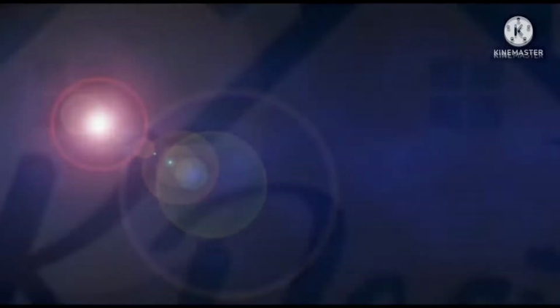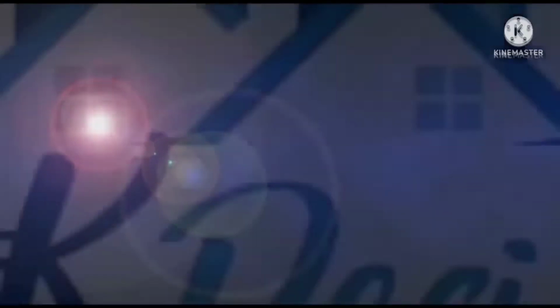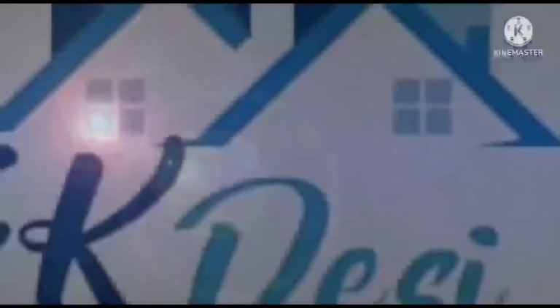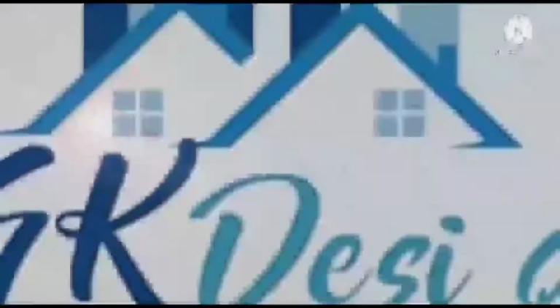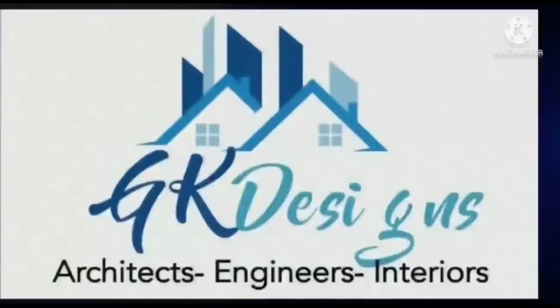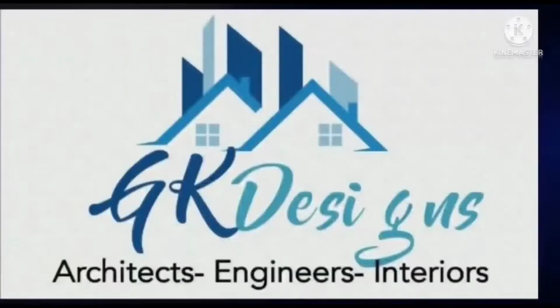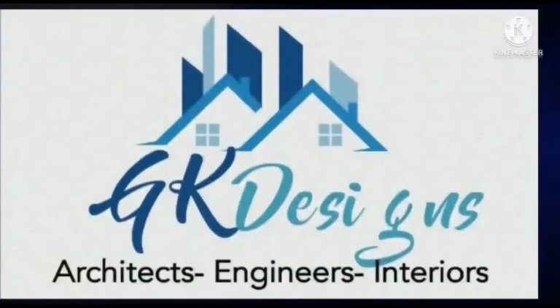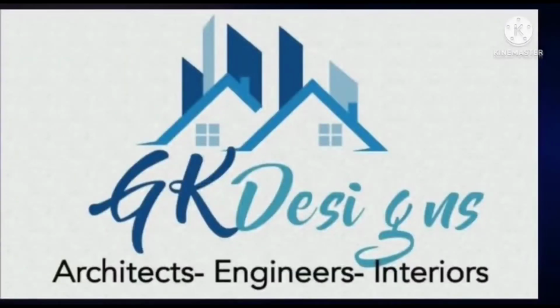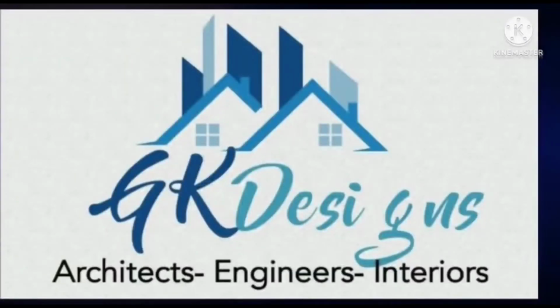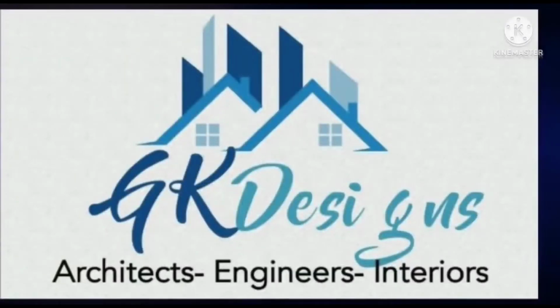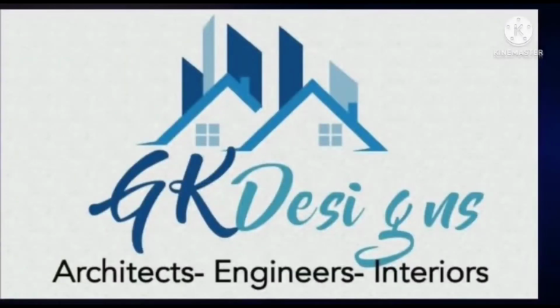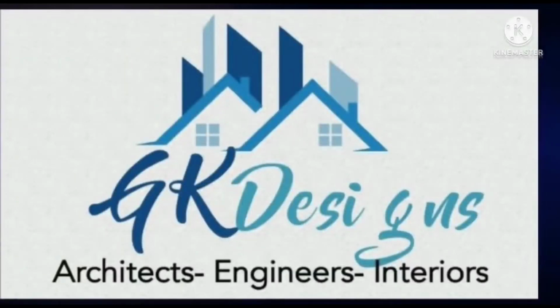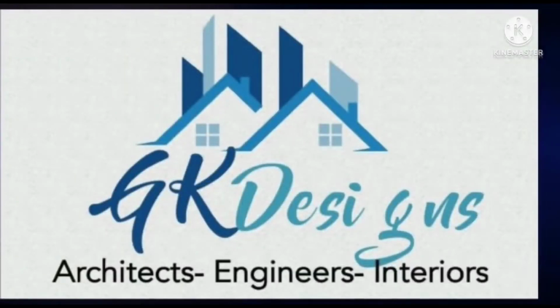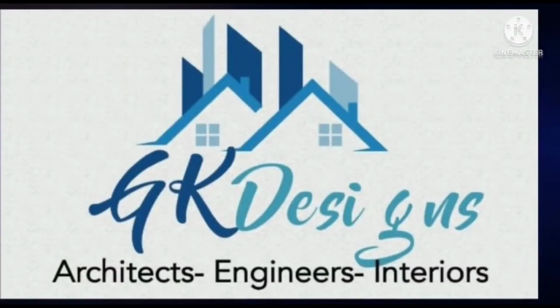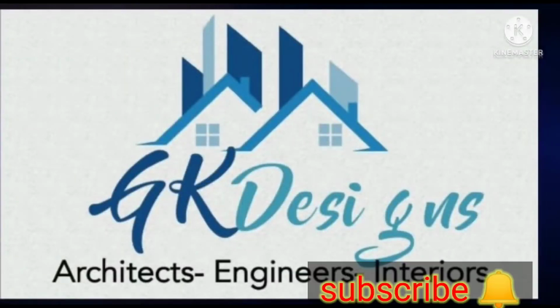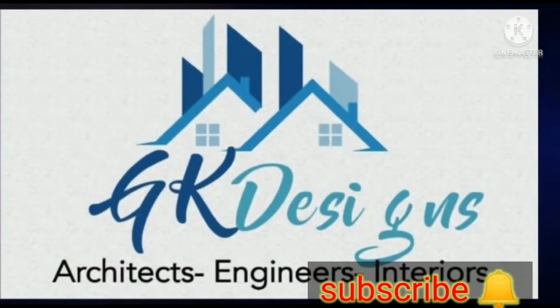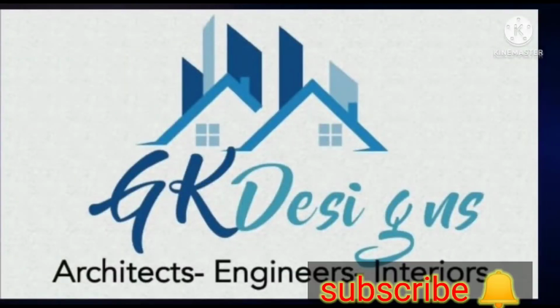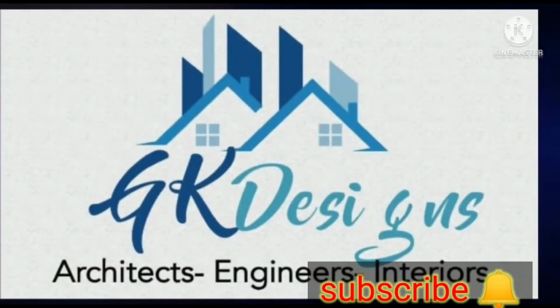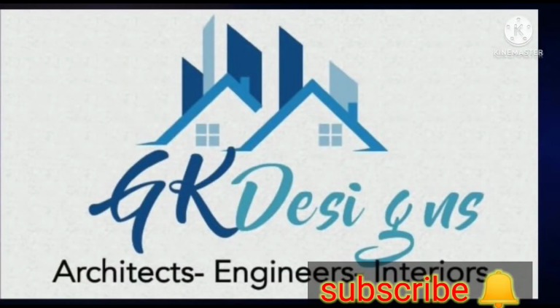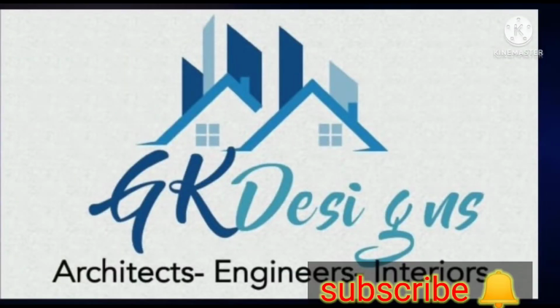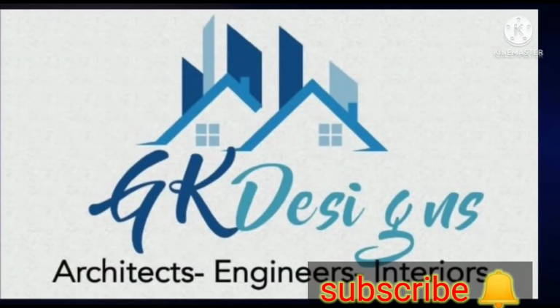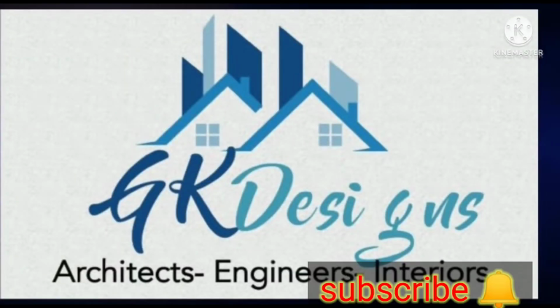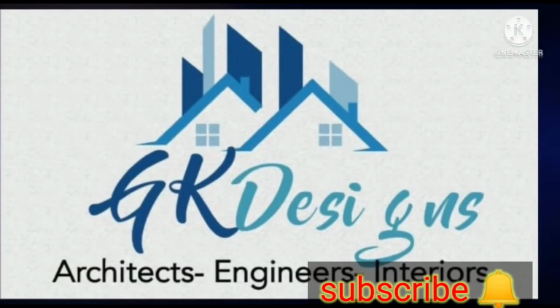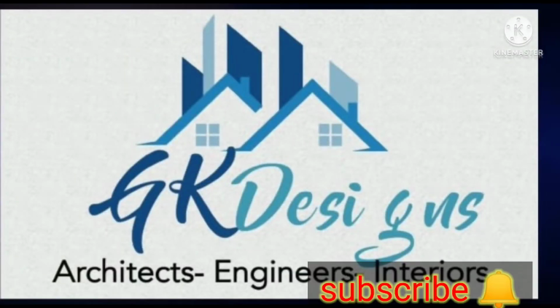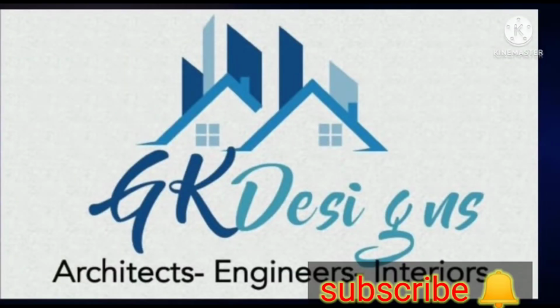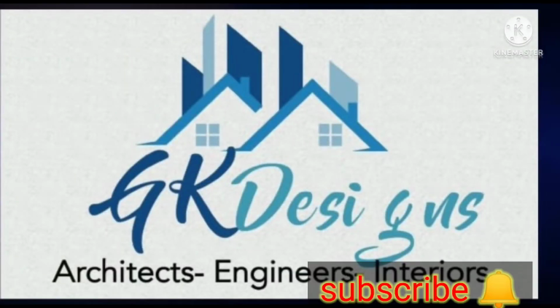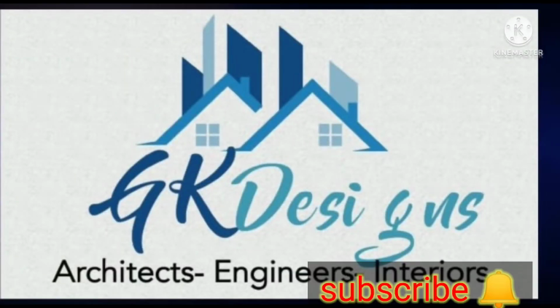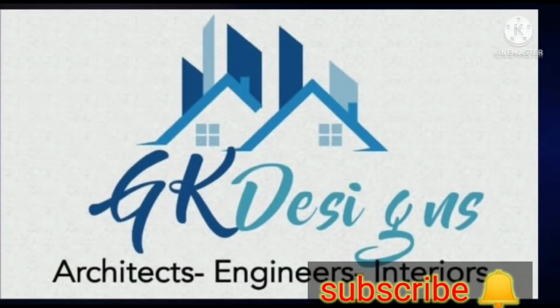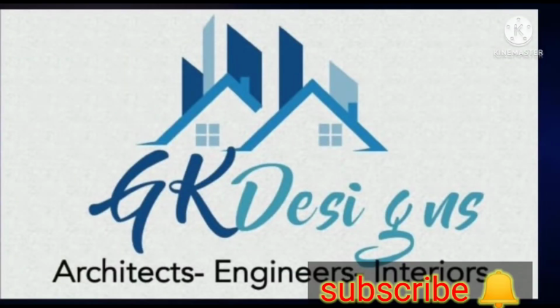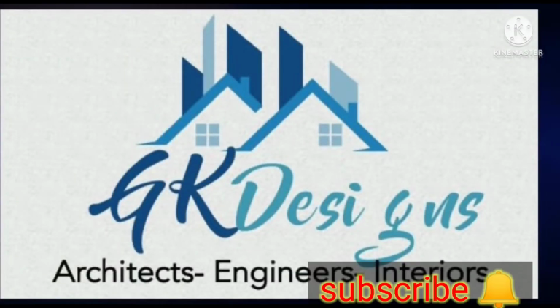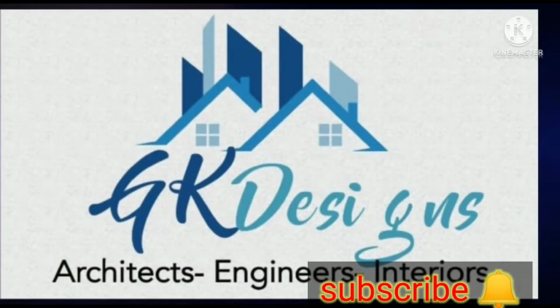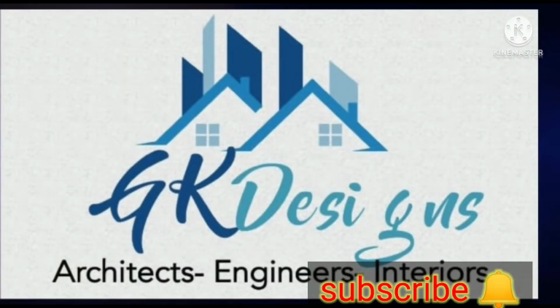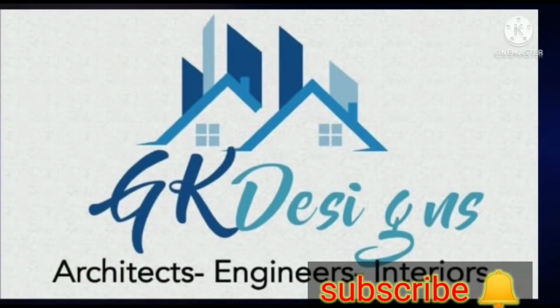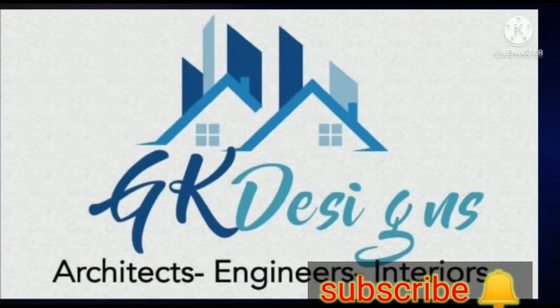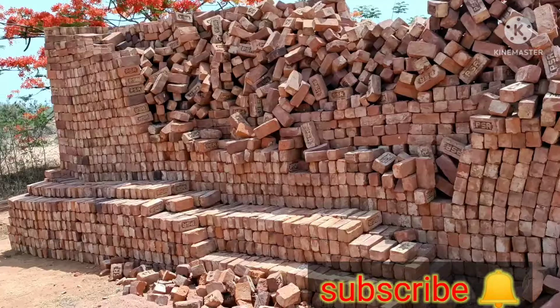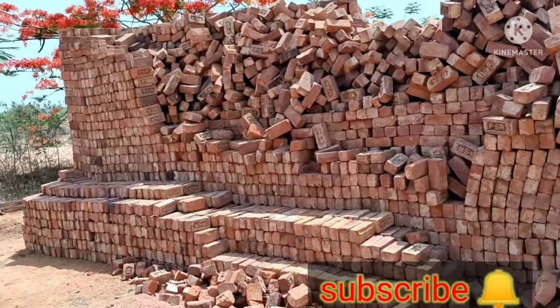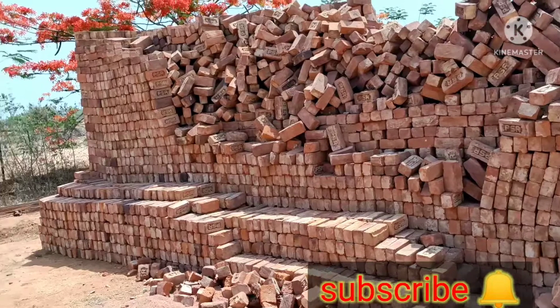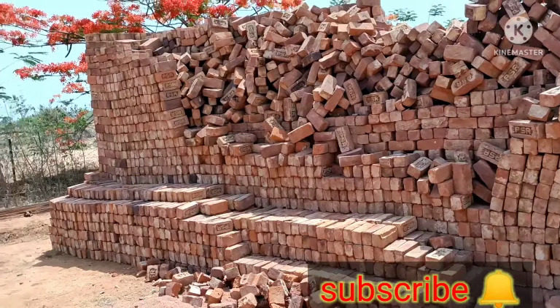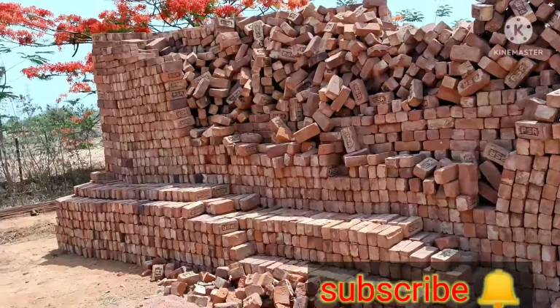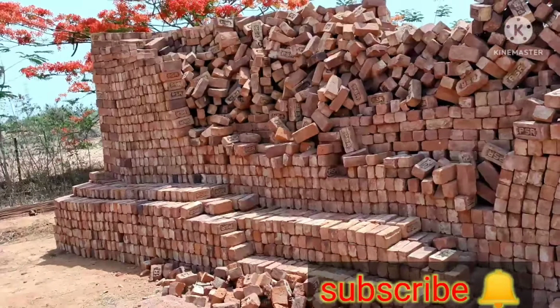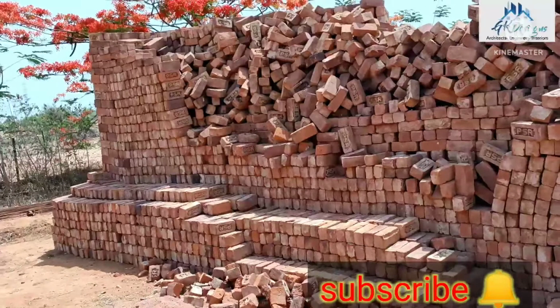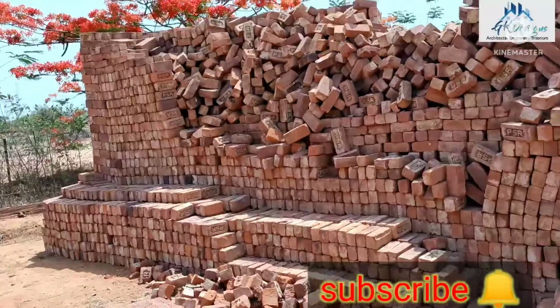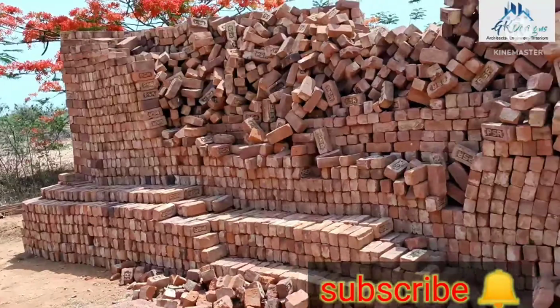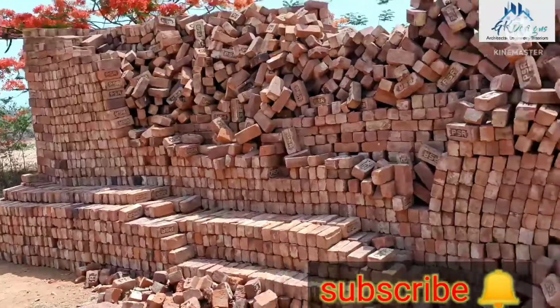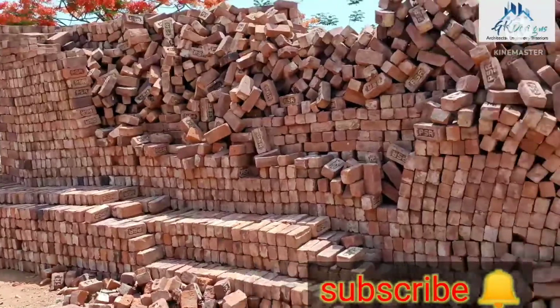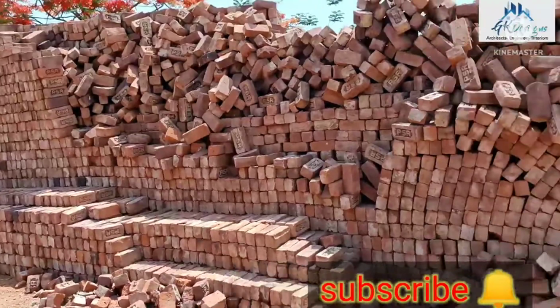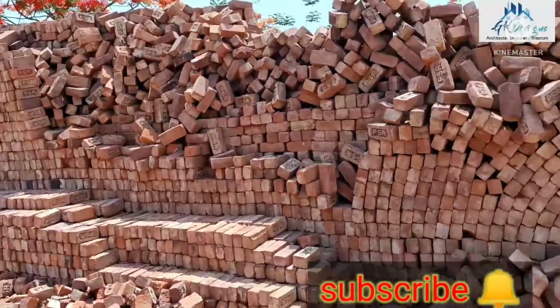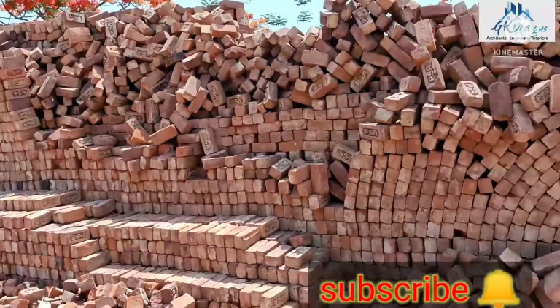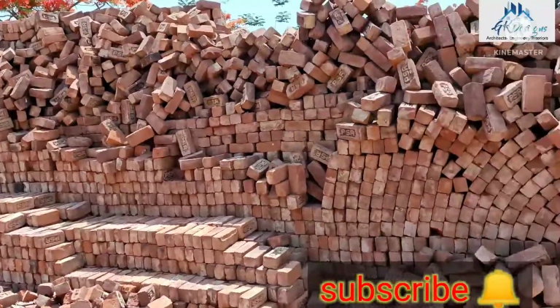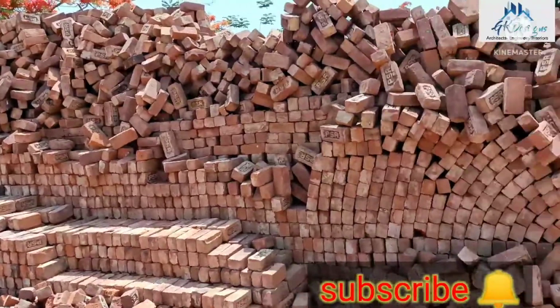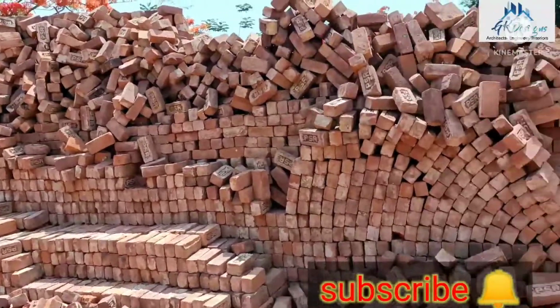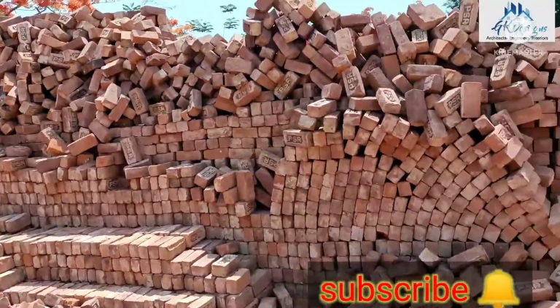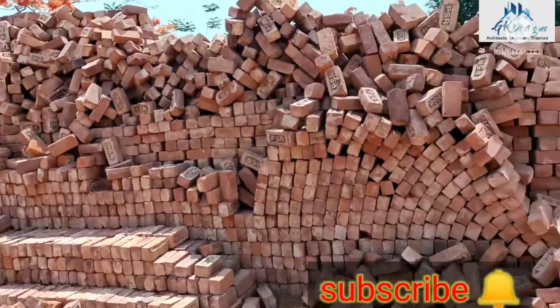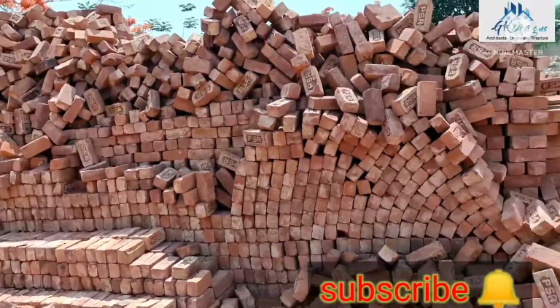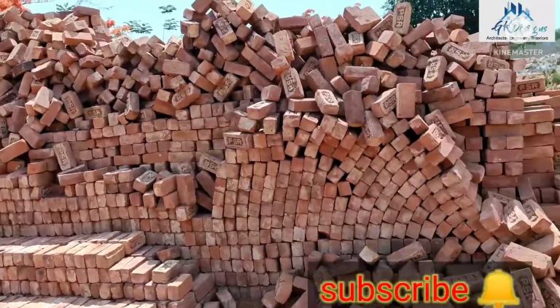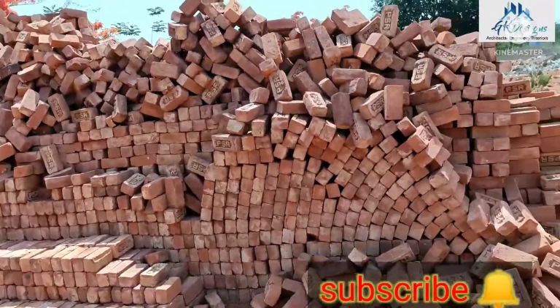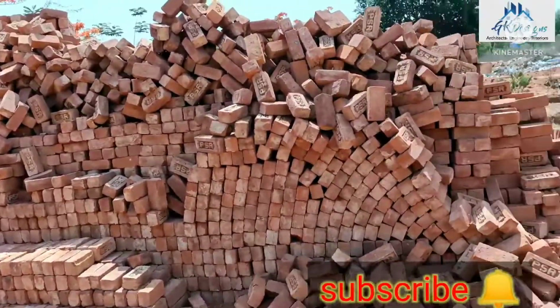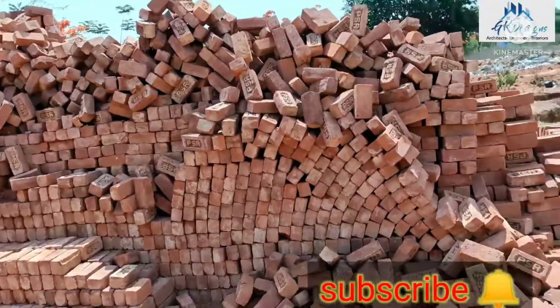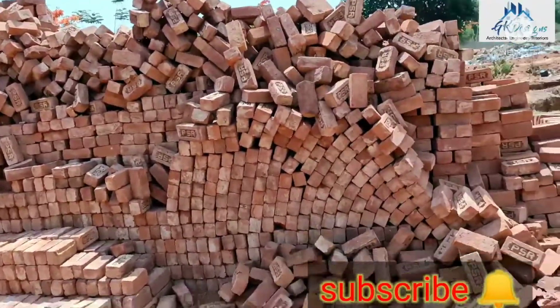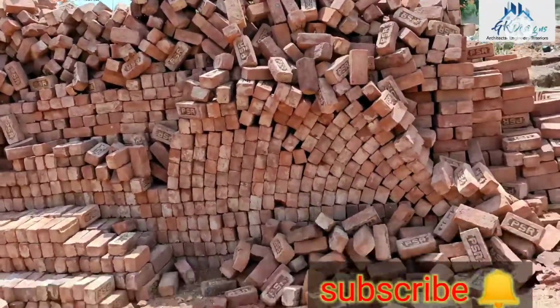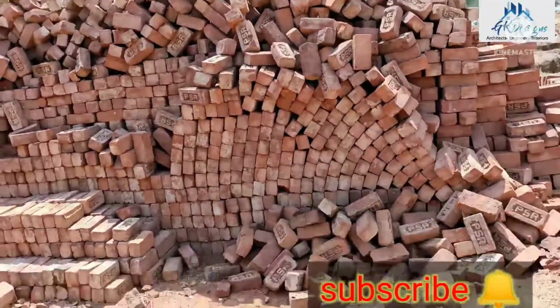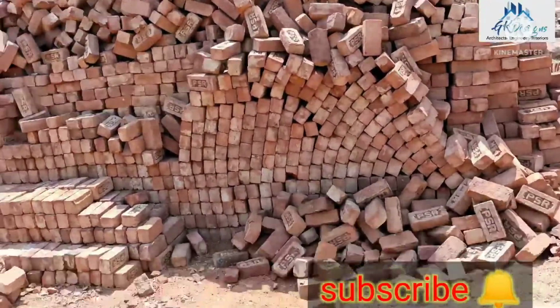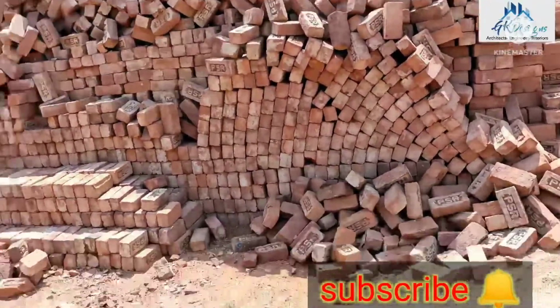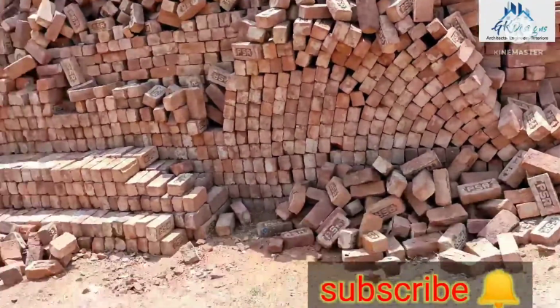Hi friends, welcome to GK Designs. Today I want to show you a video about Red Brick.